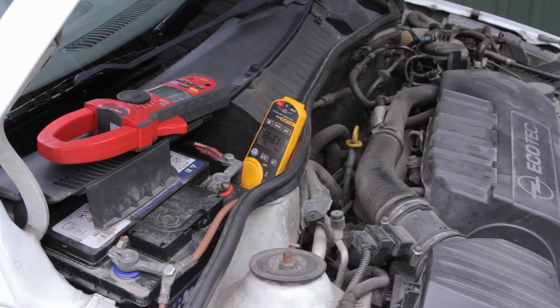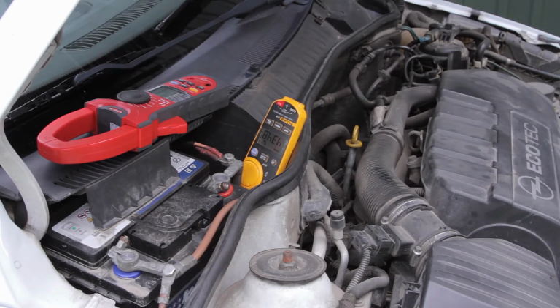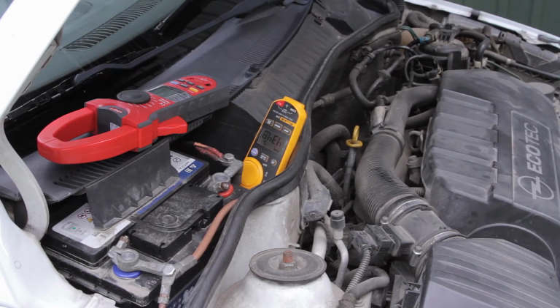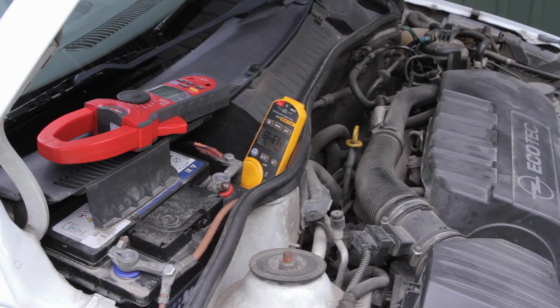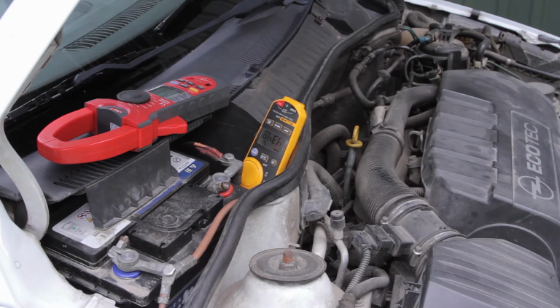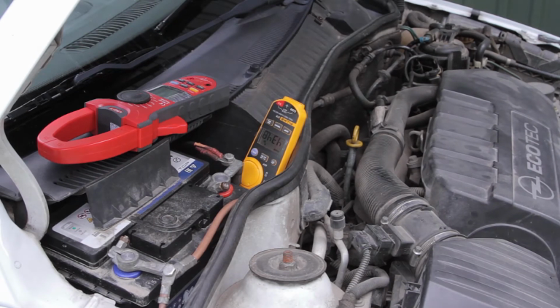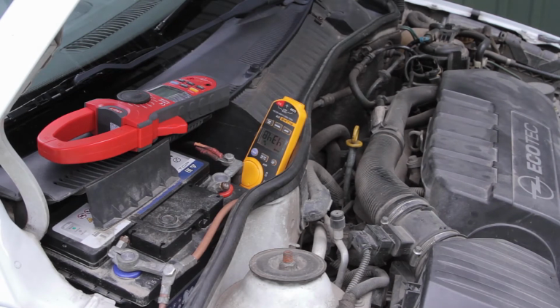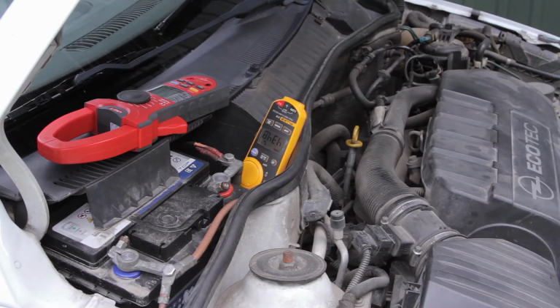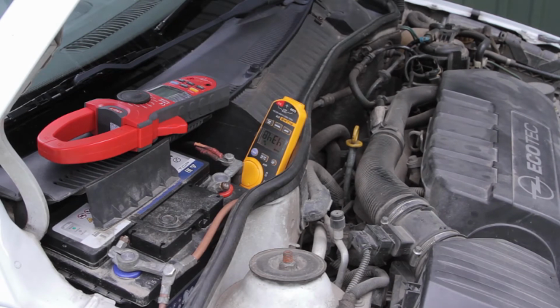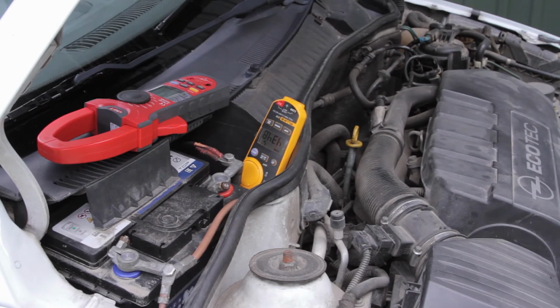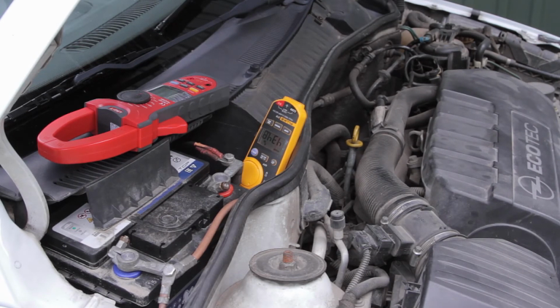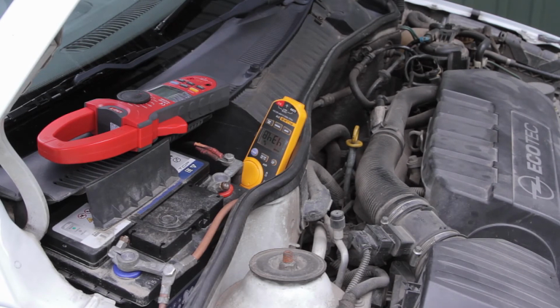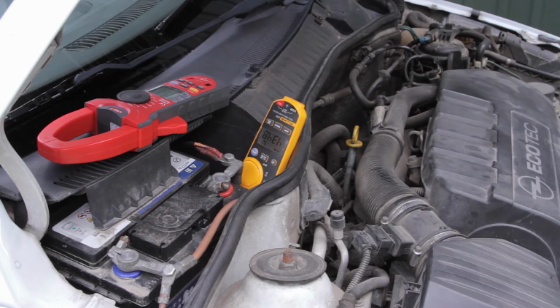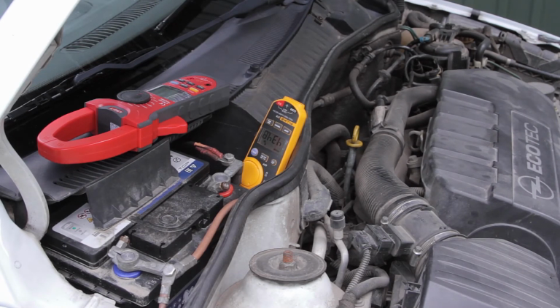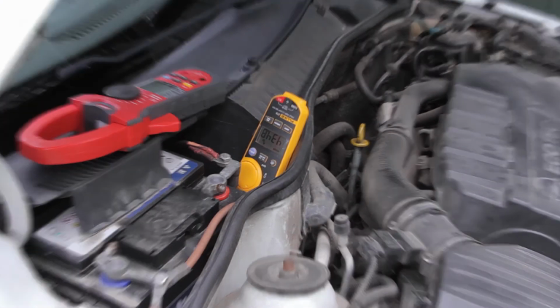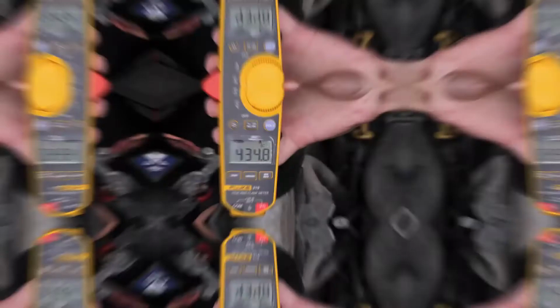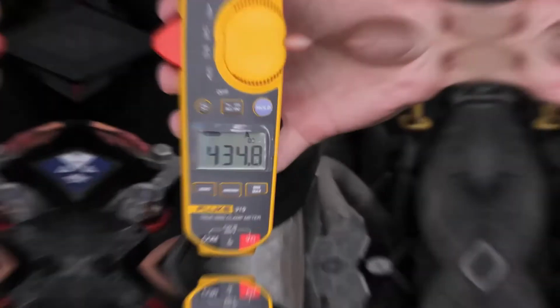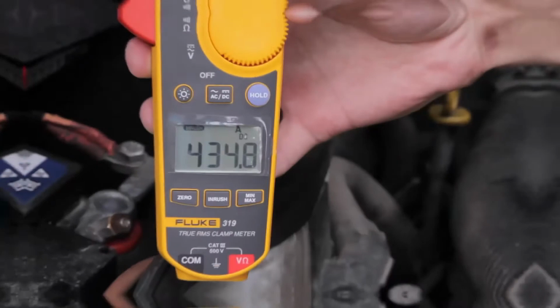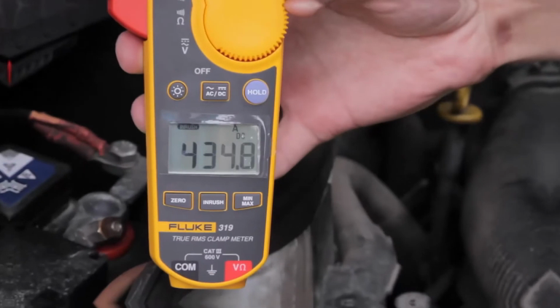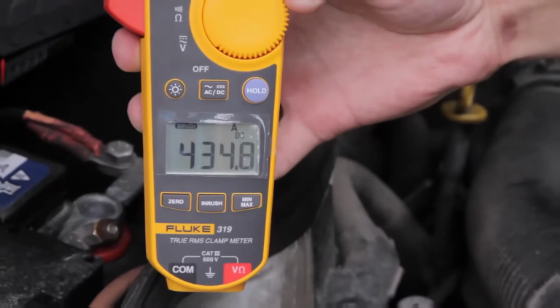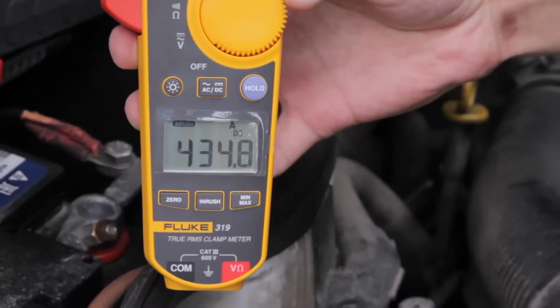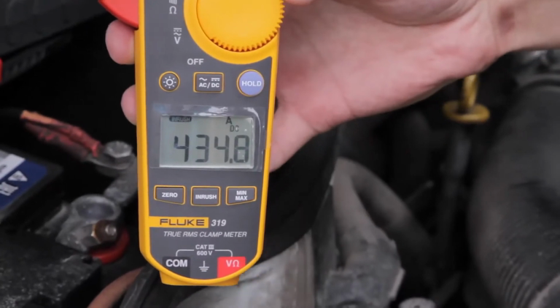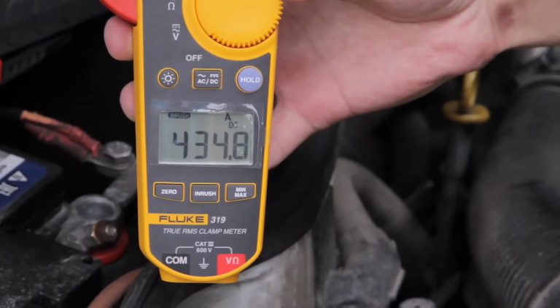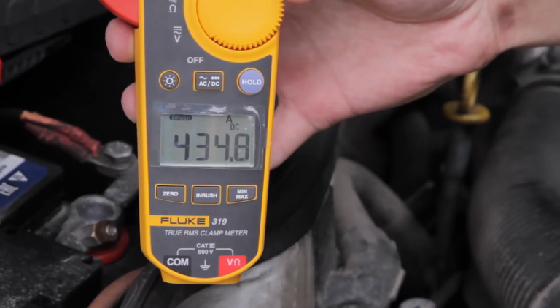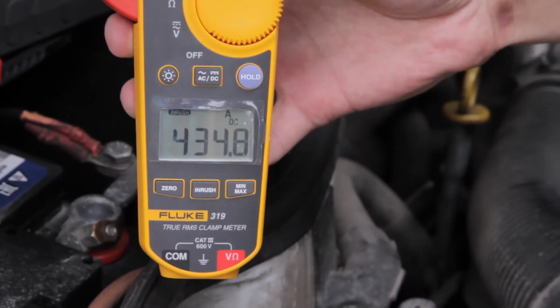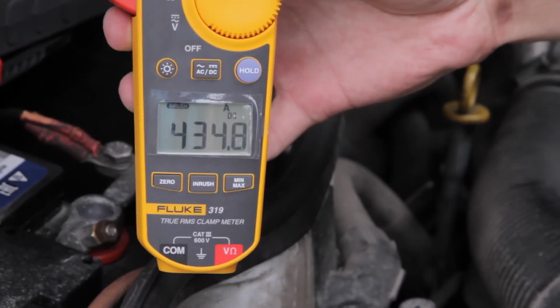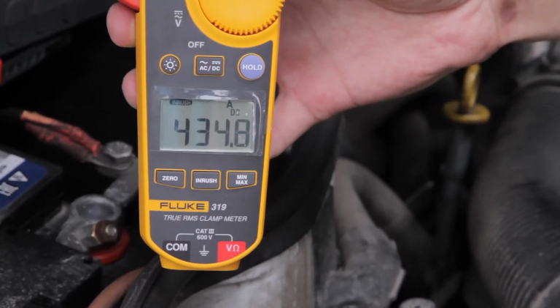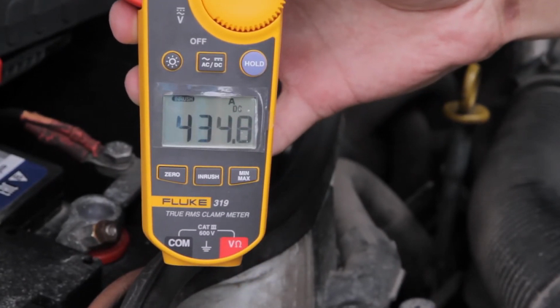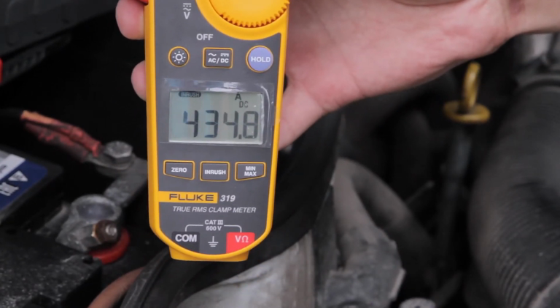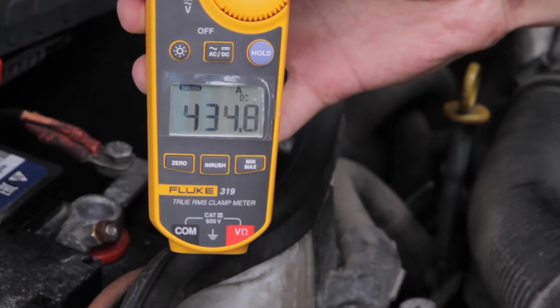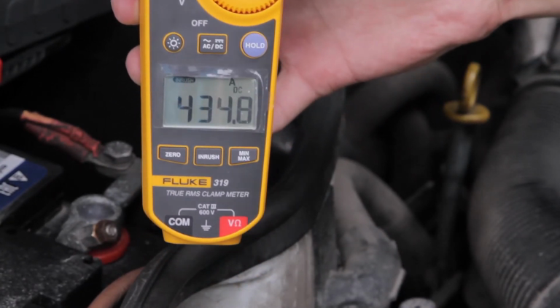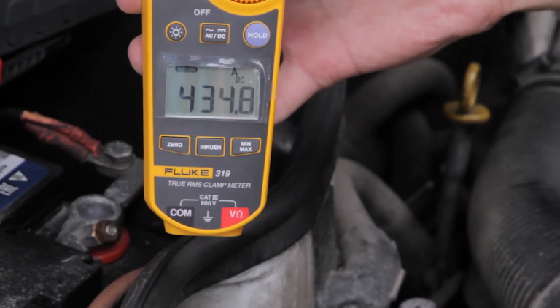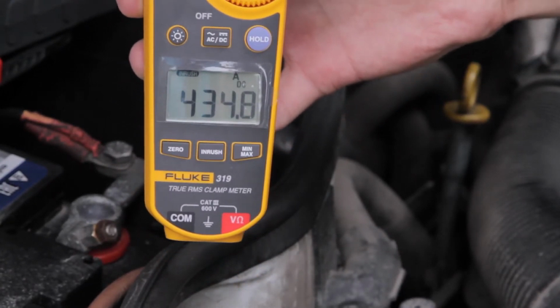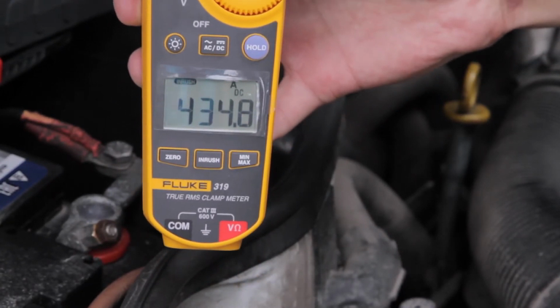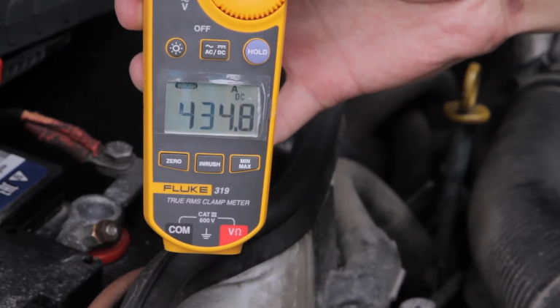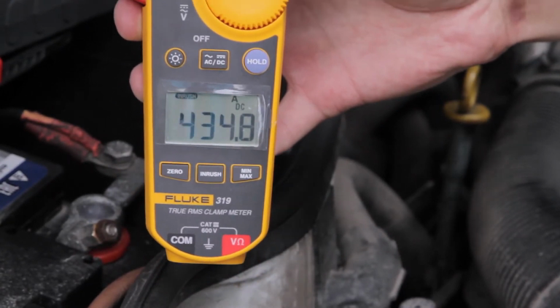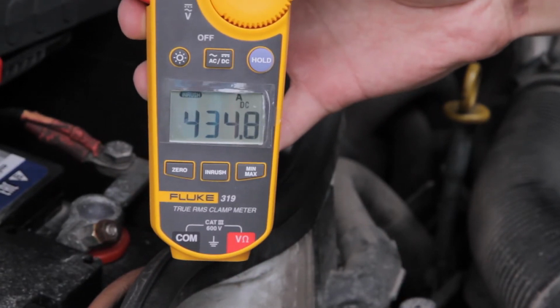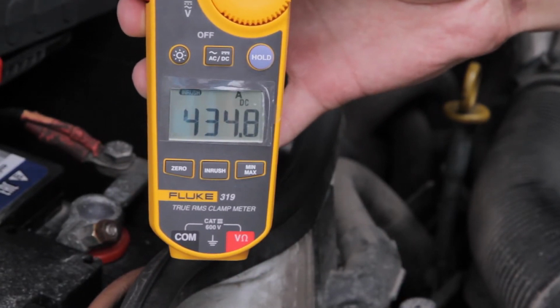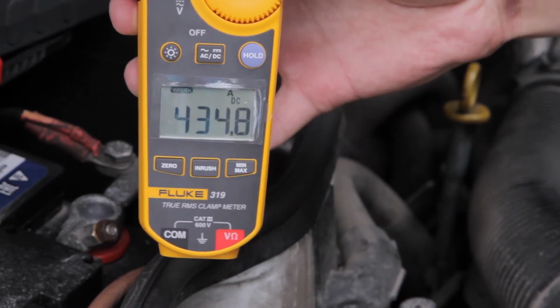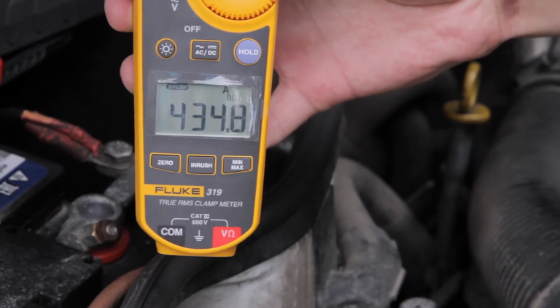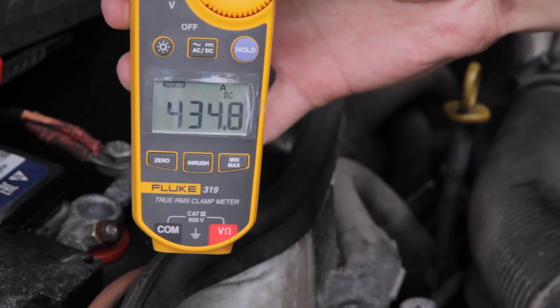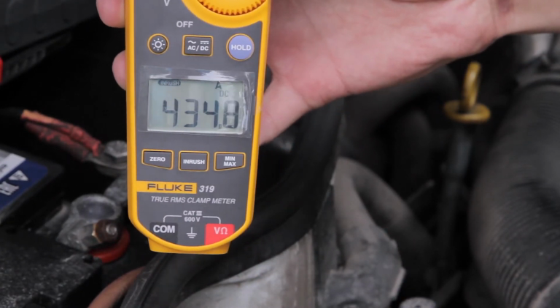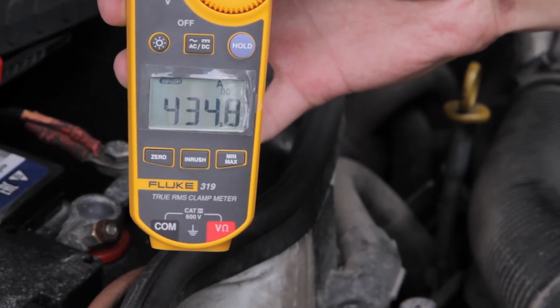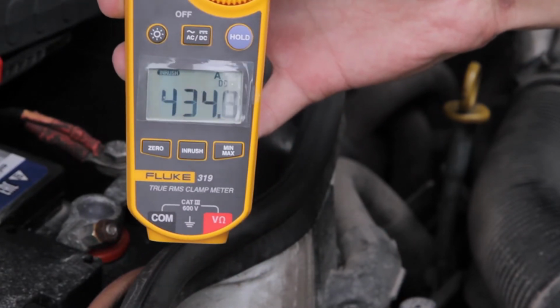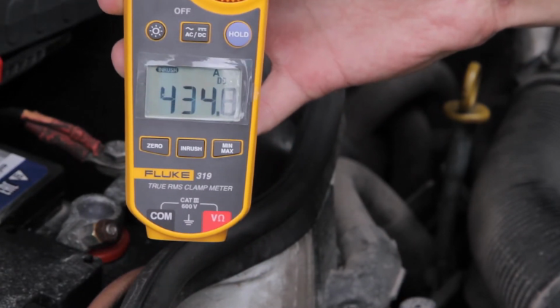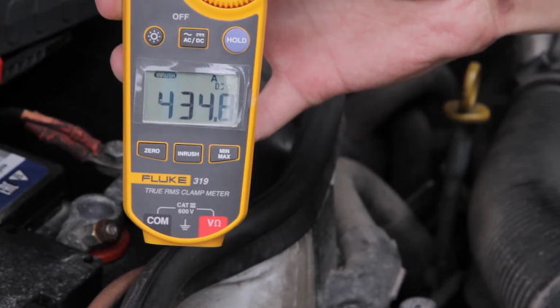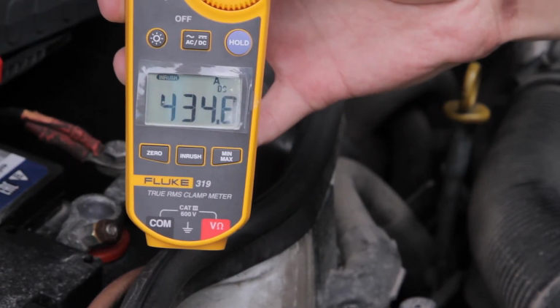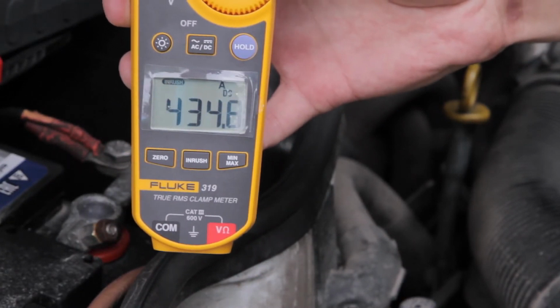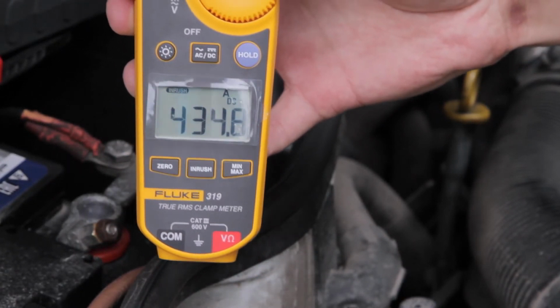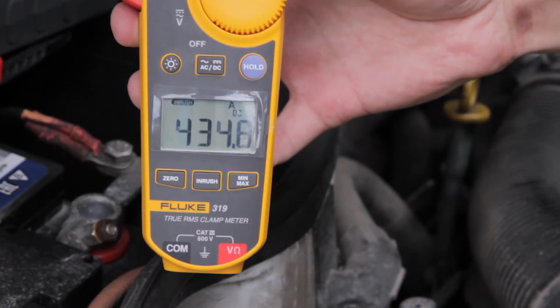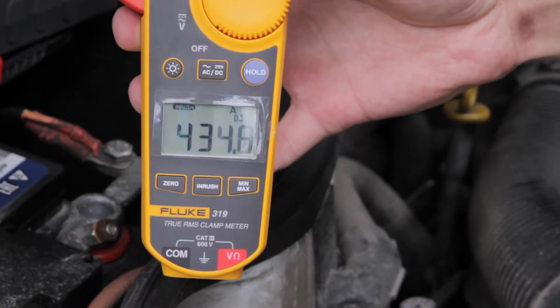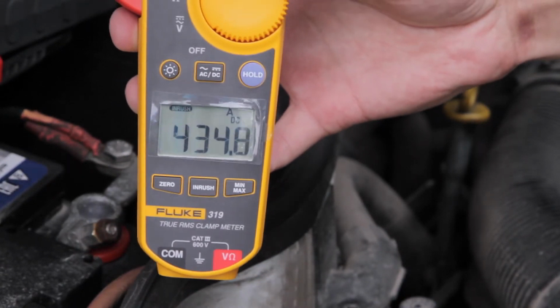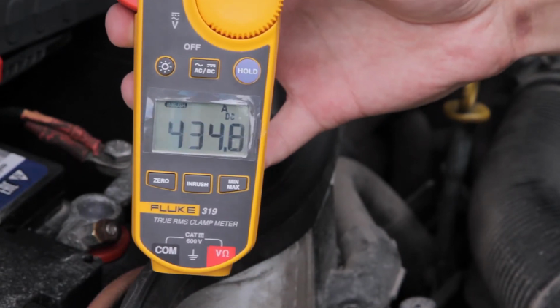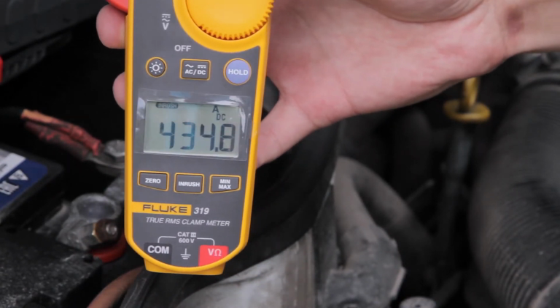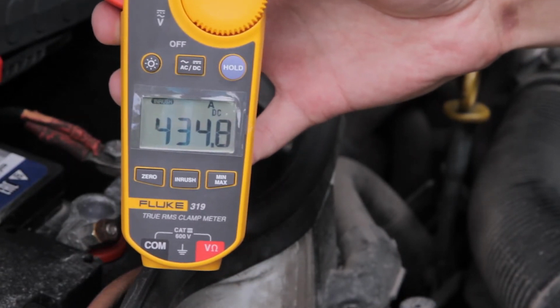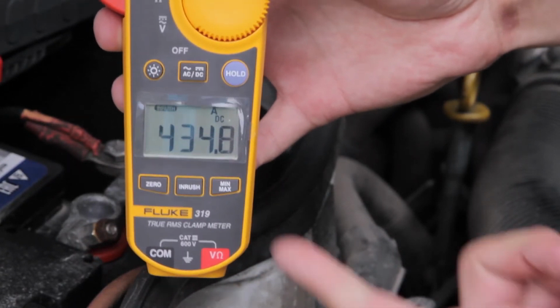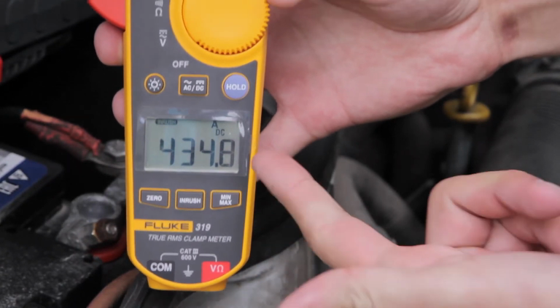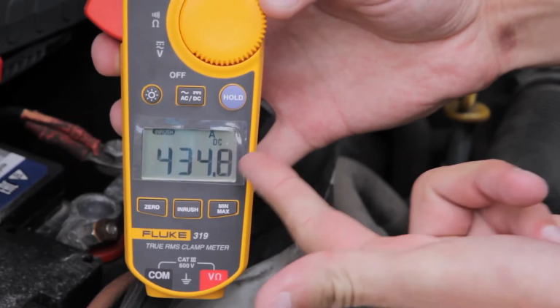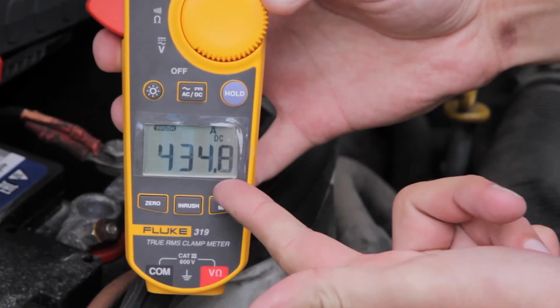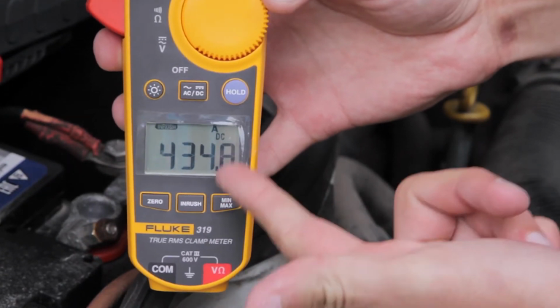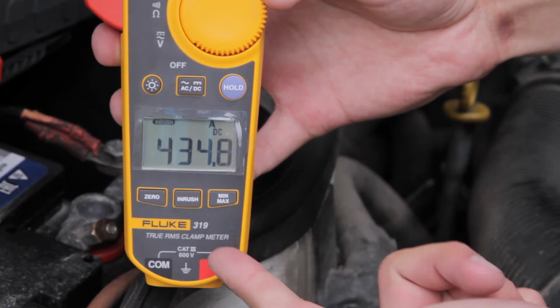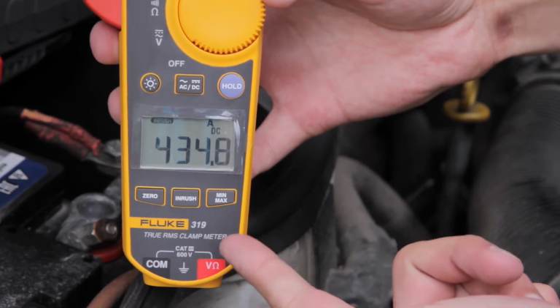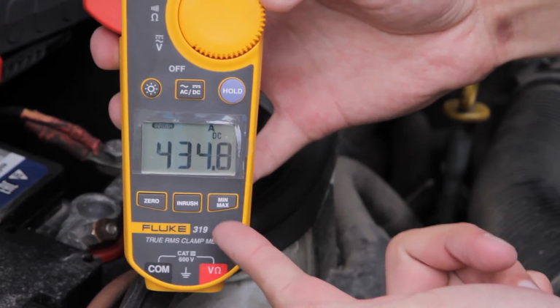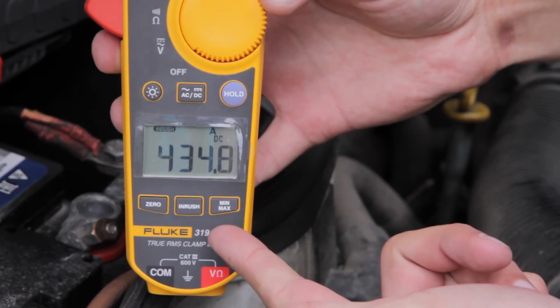You may see that the inrush current is almost 435 amperes. It's more than enough for a diesel engine.